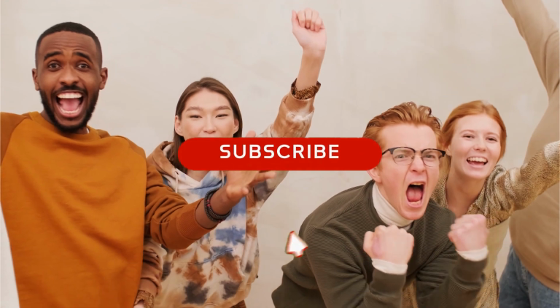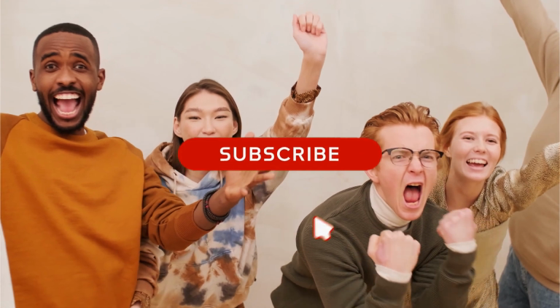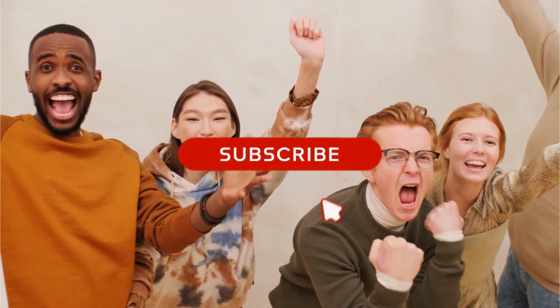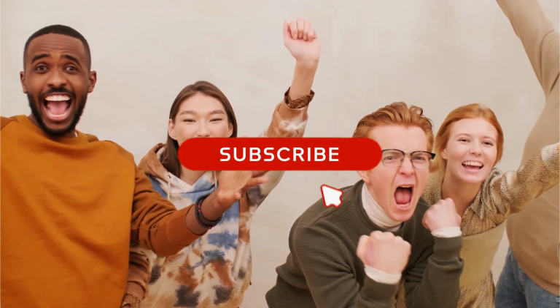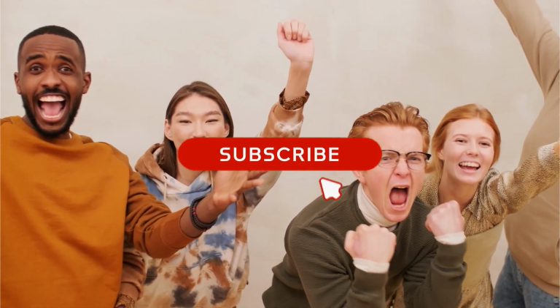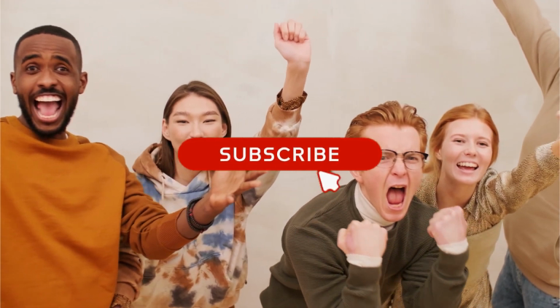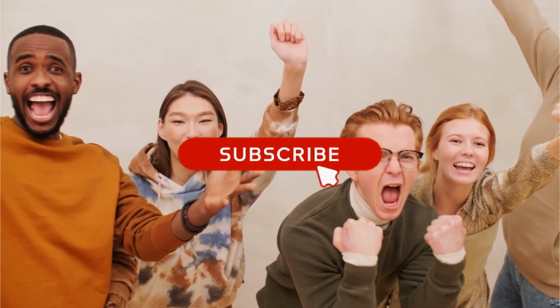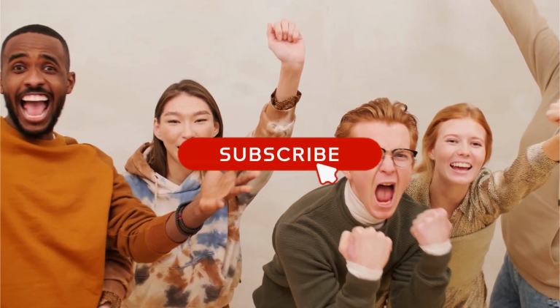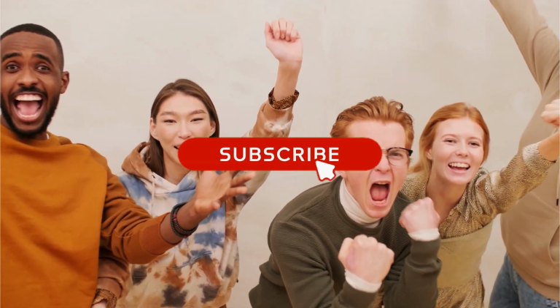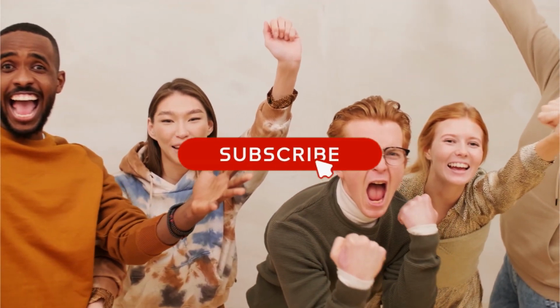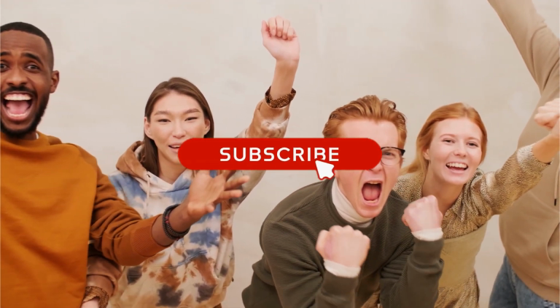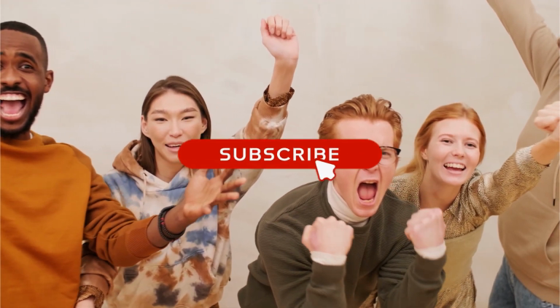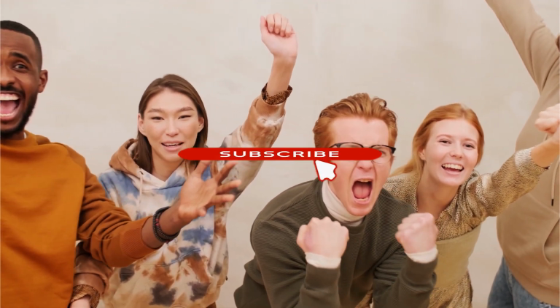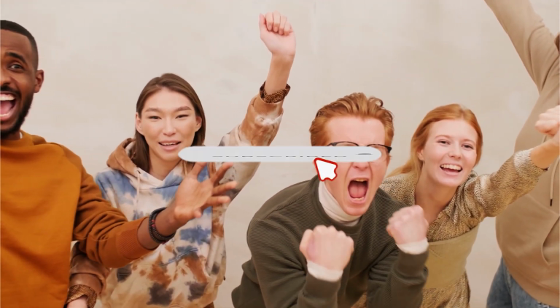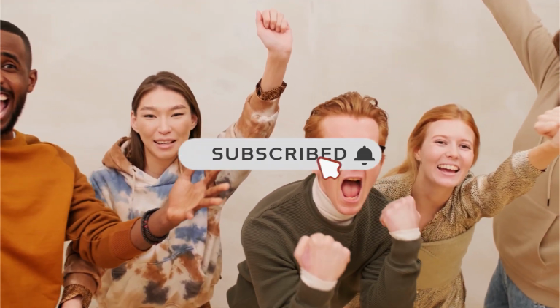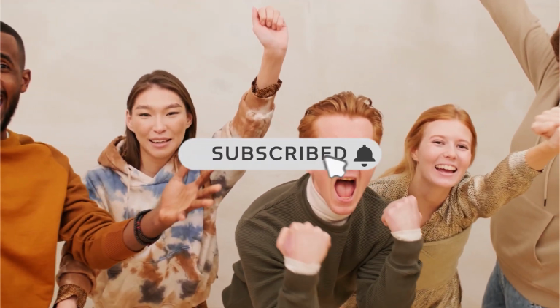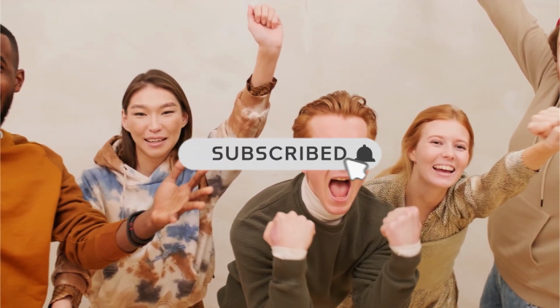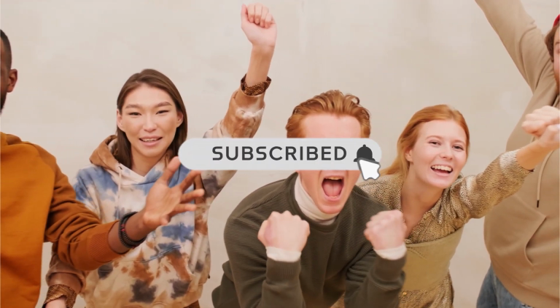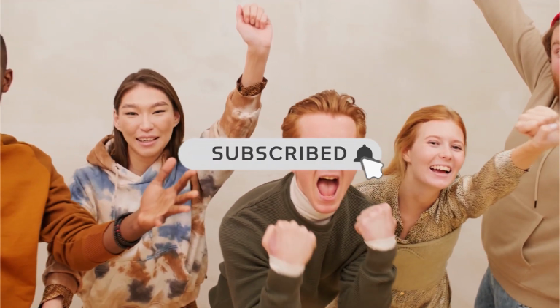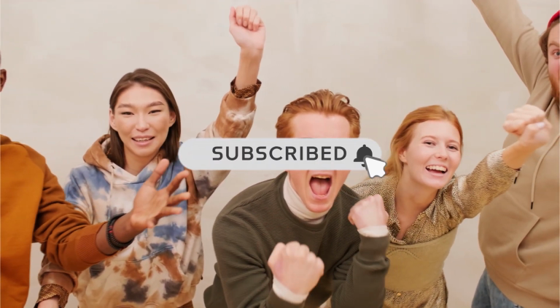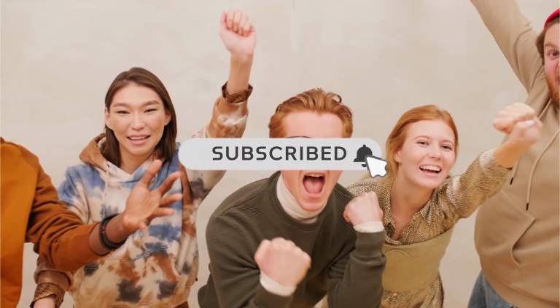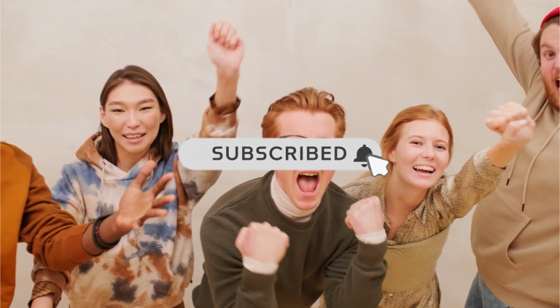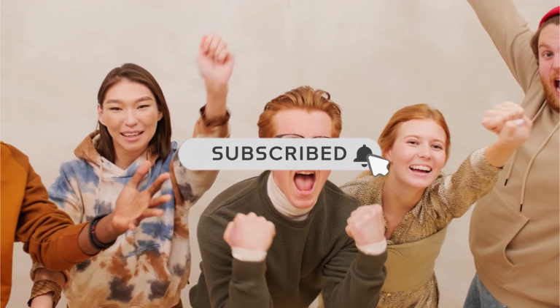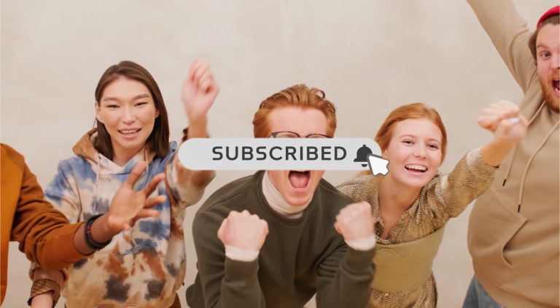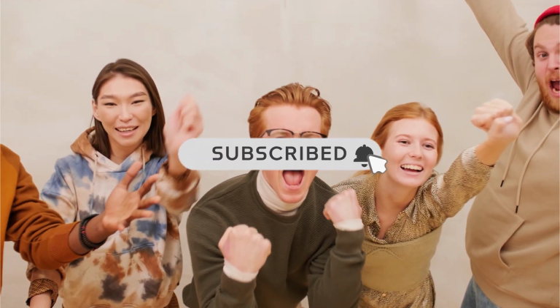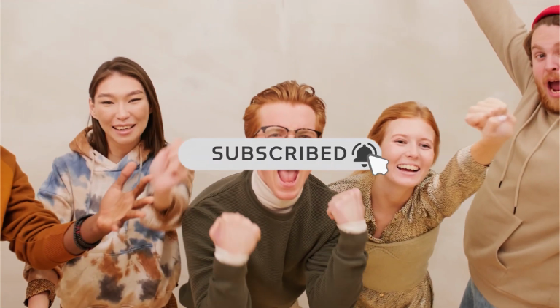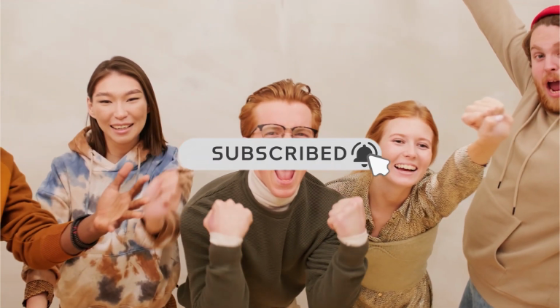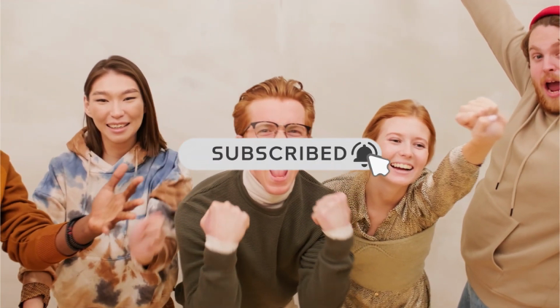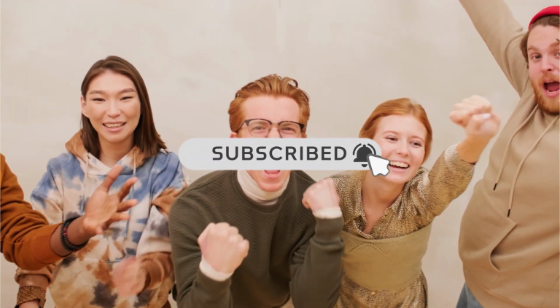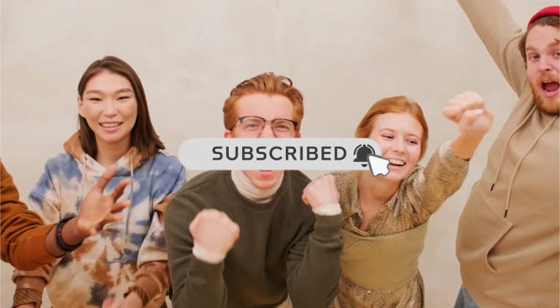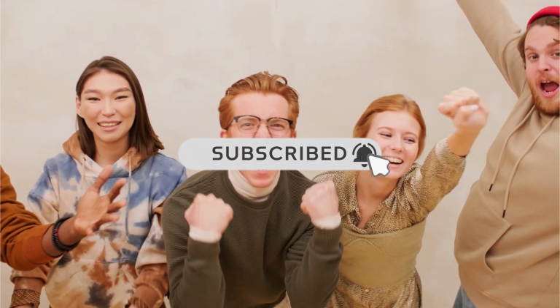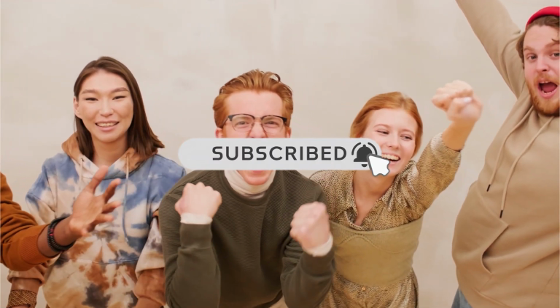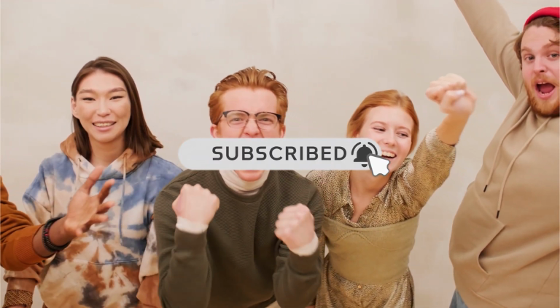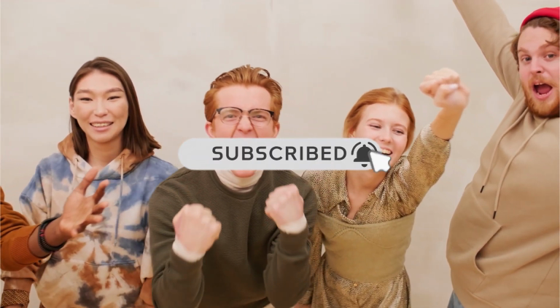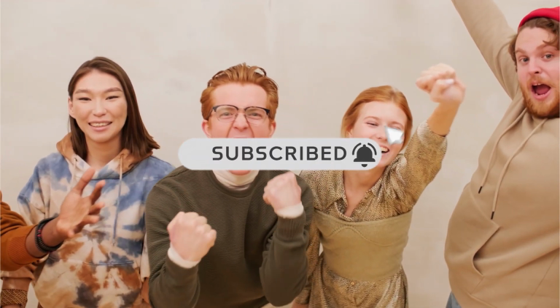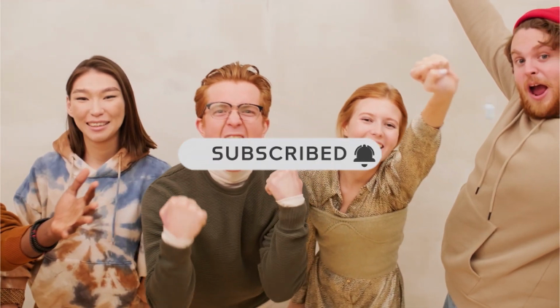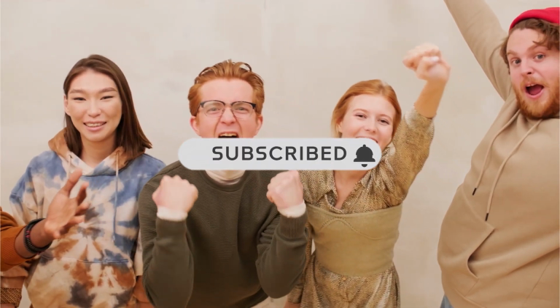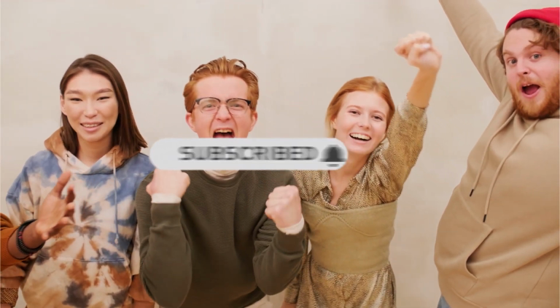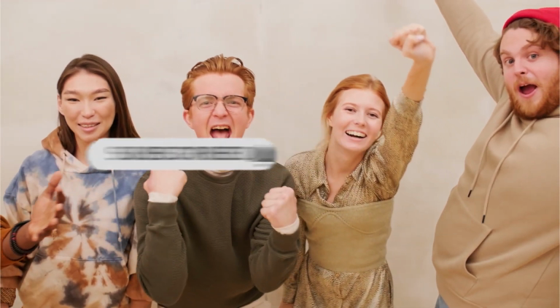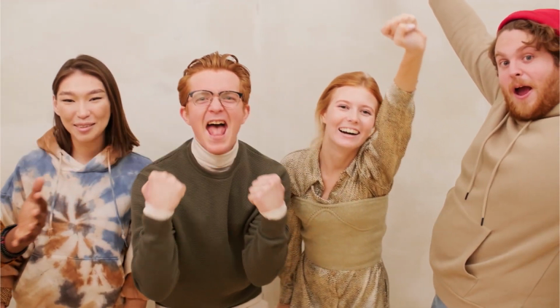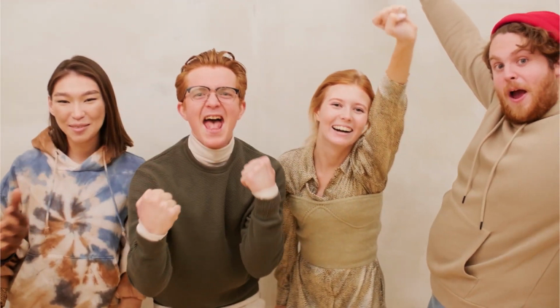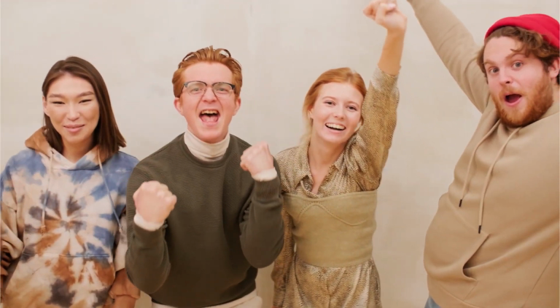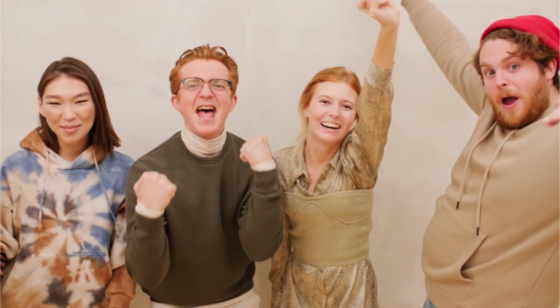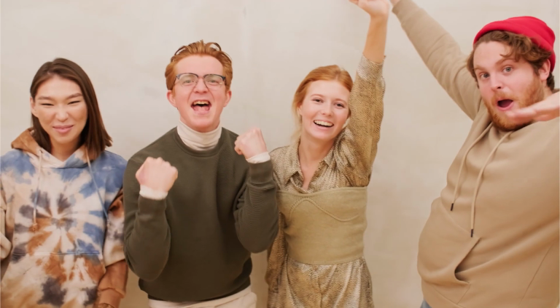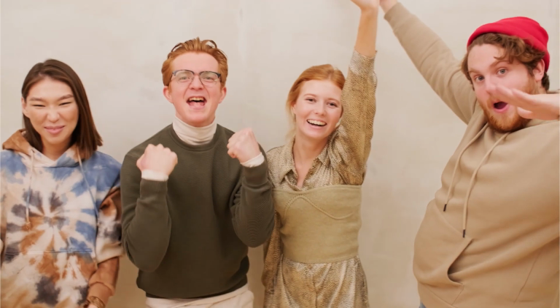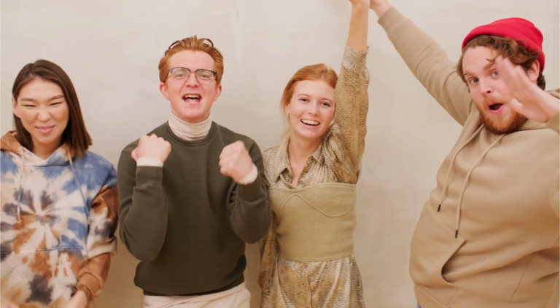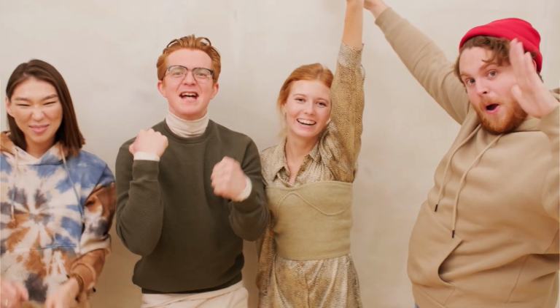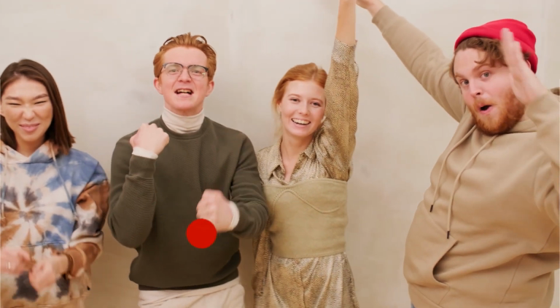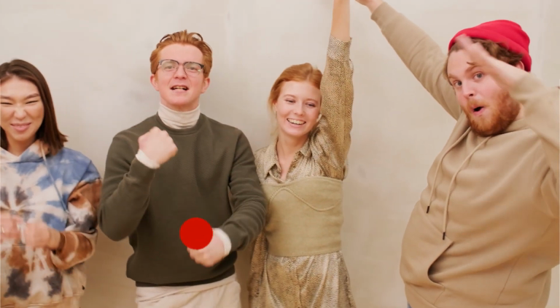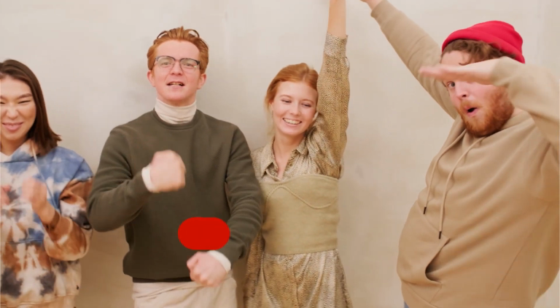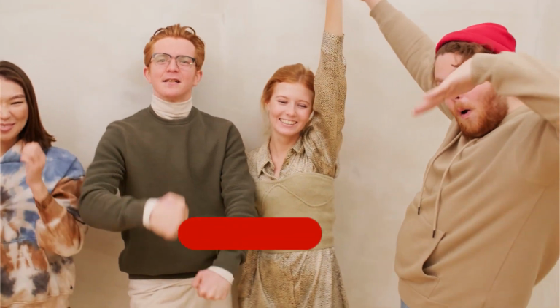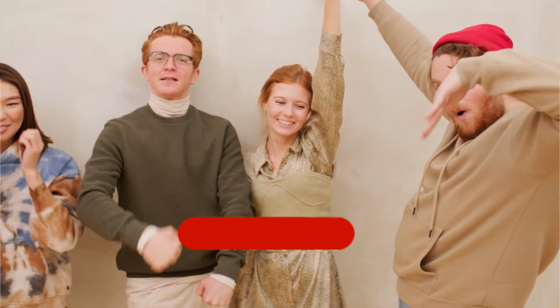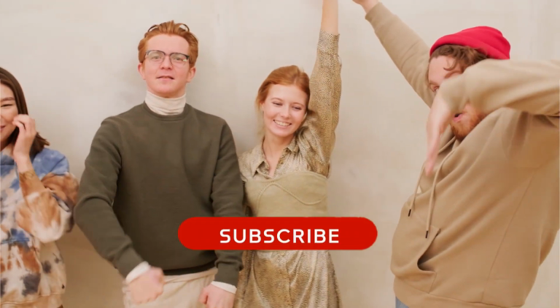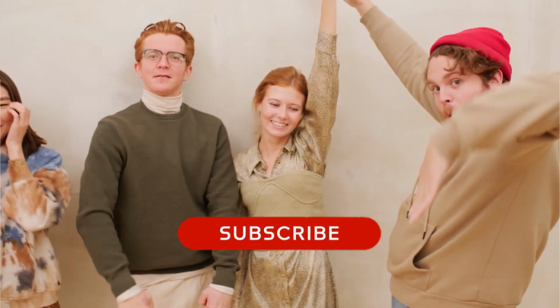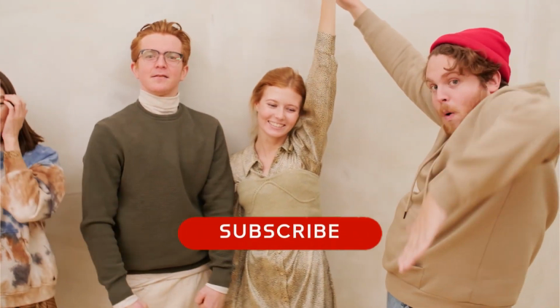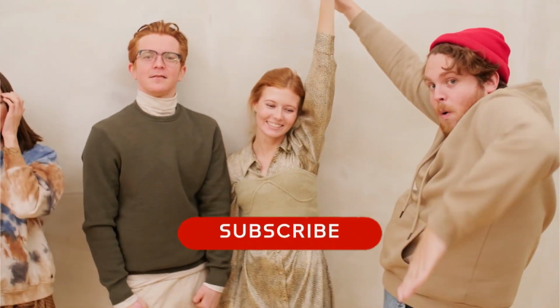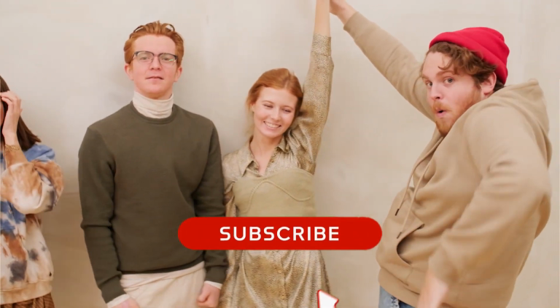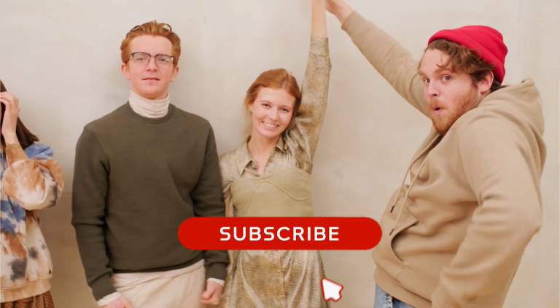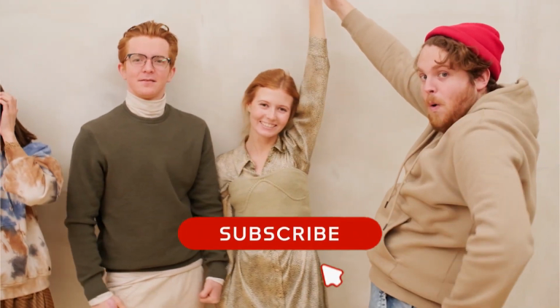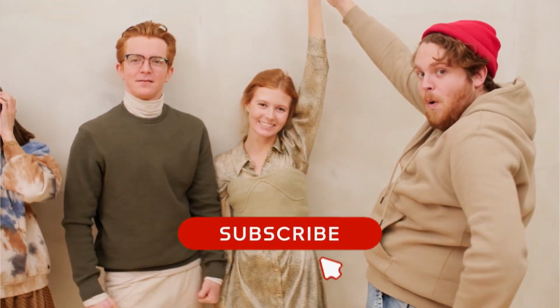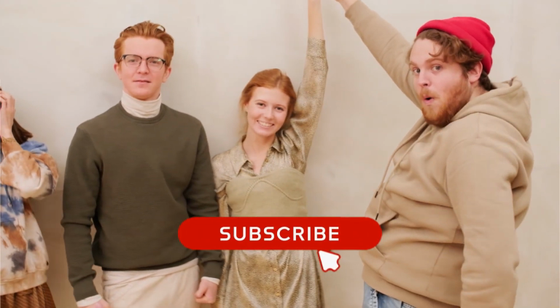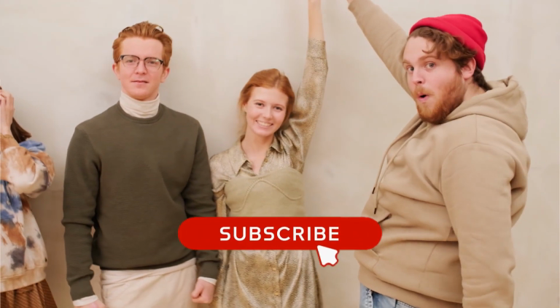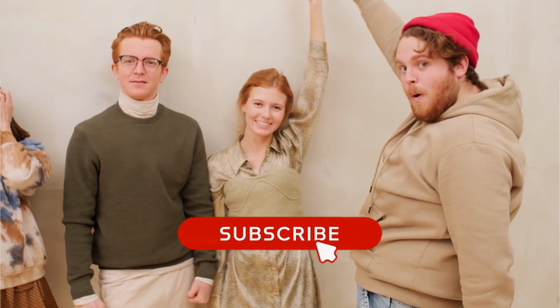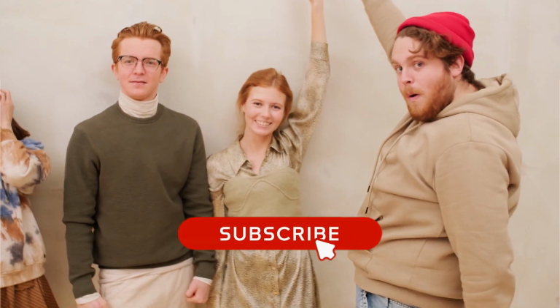Enjoying our content? We'd love it if you could subscribe and give this video a like. Thanks for the love and support!